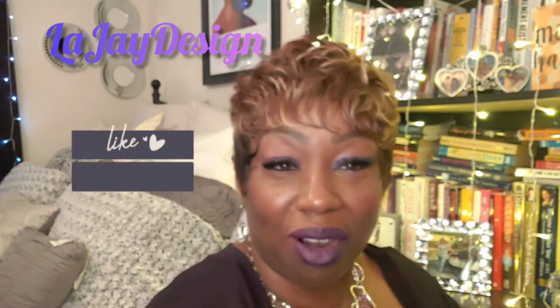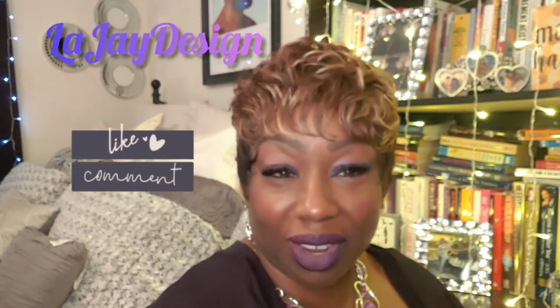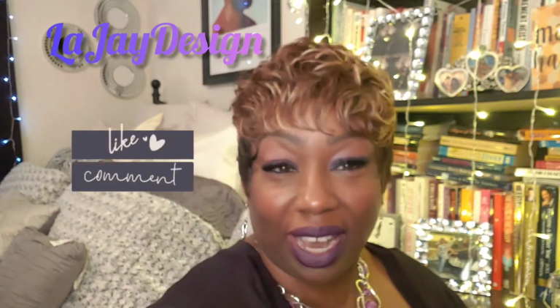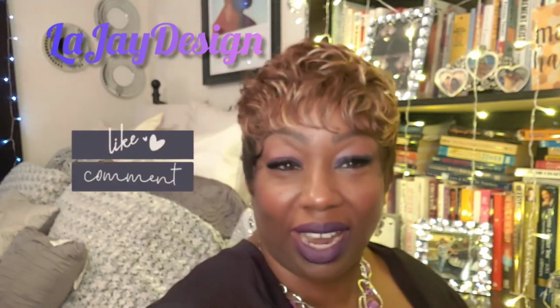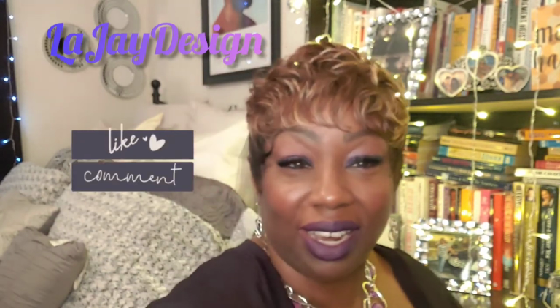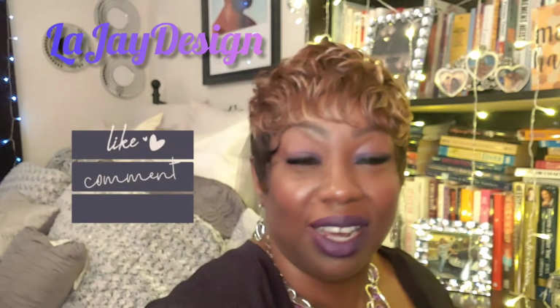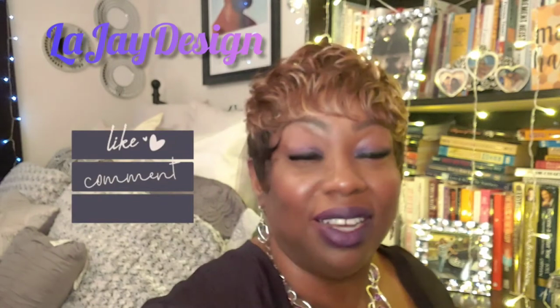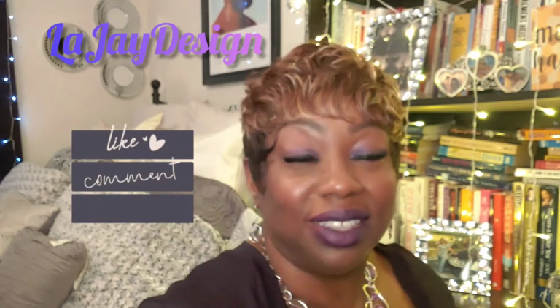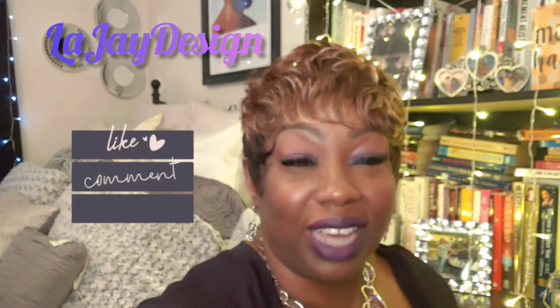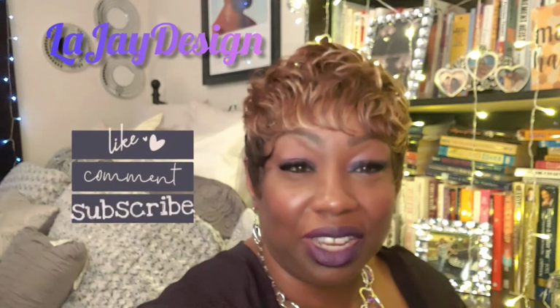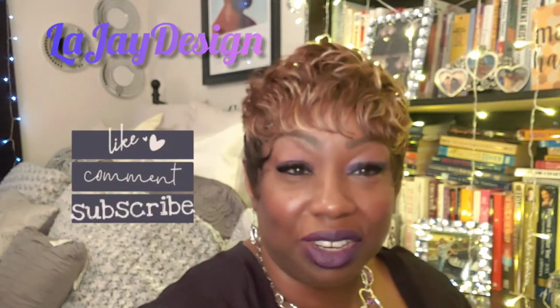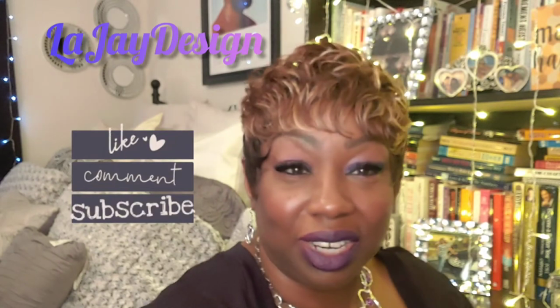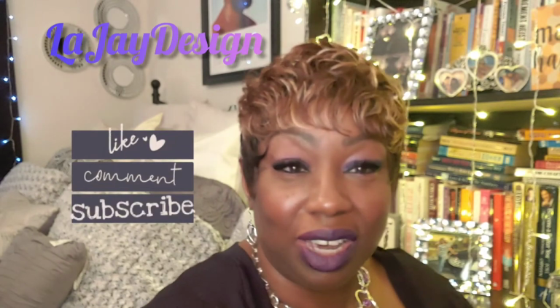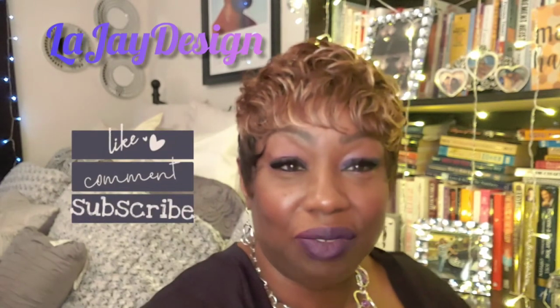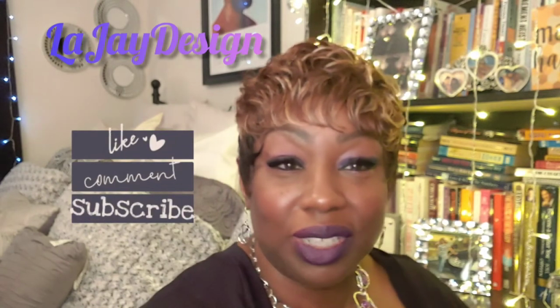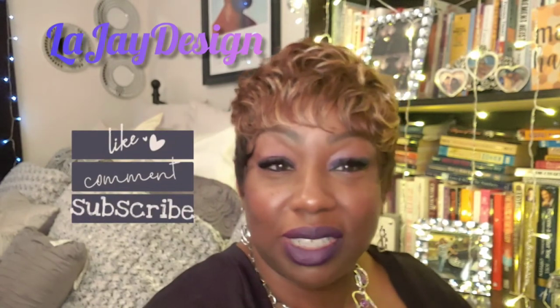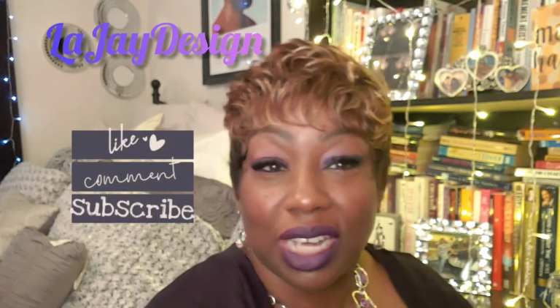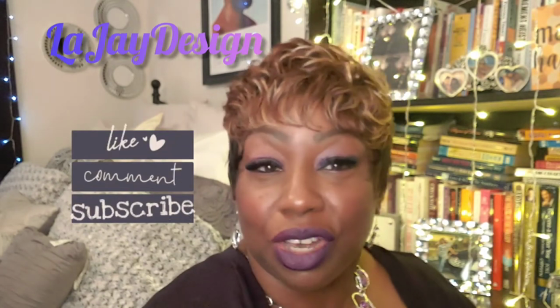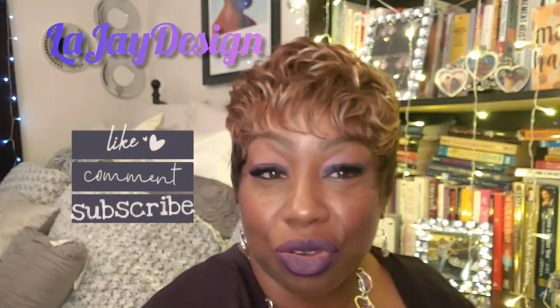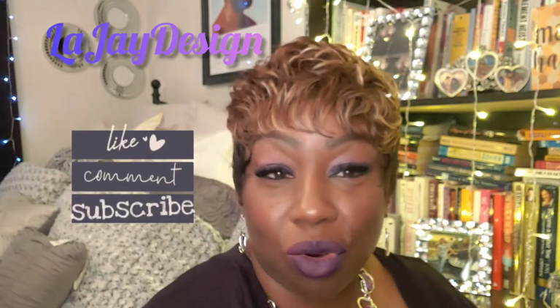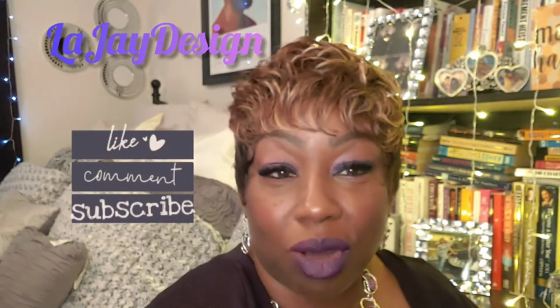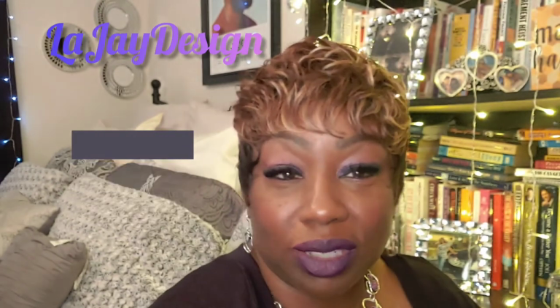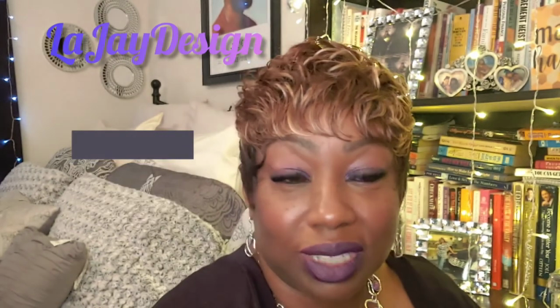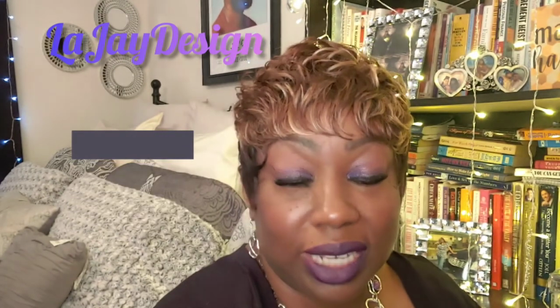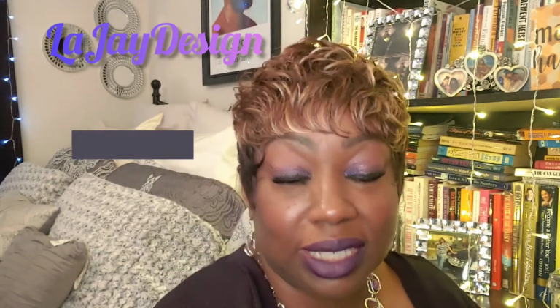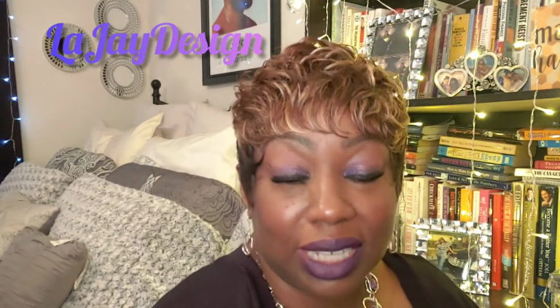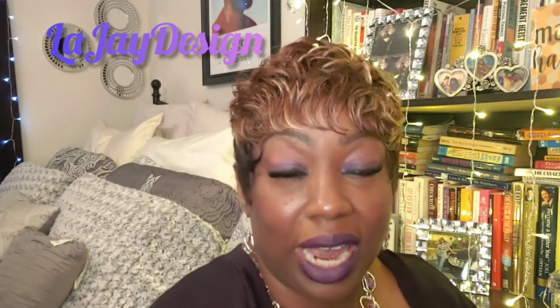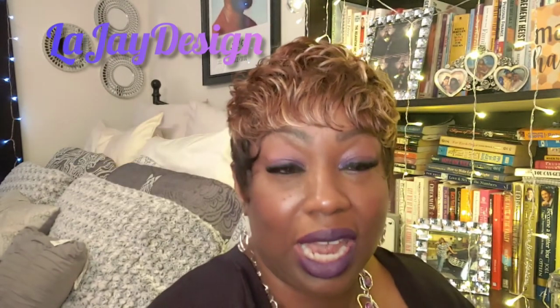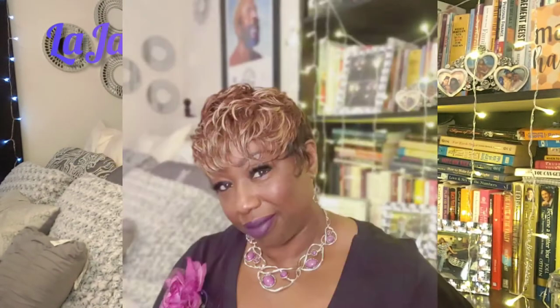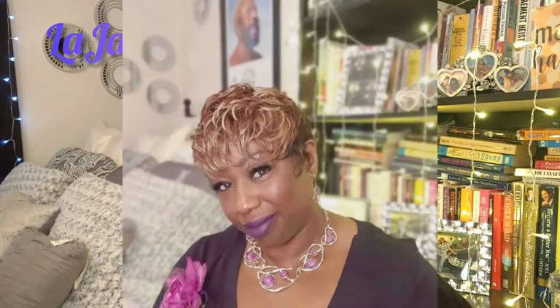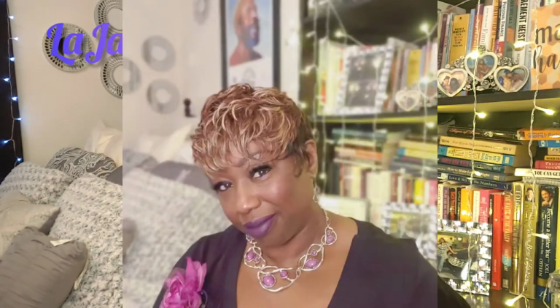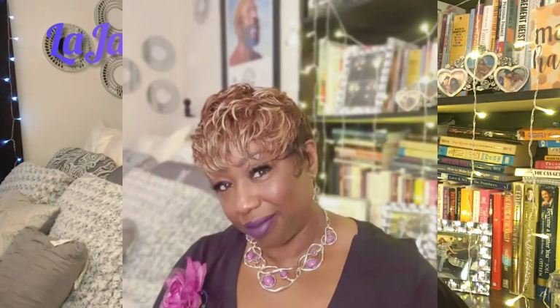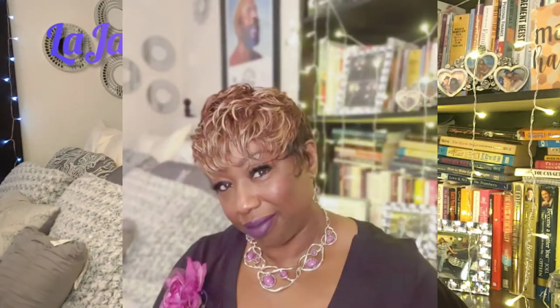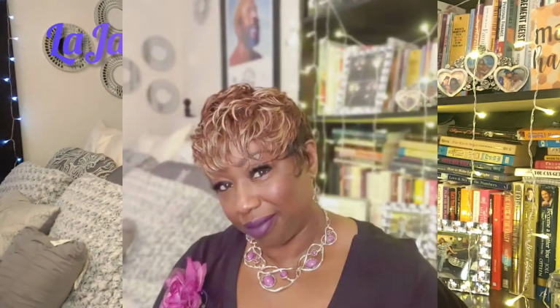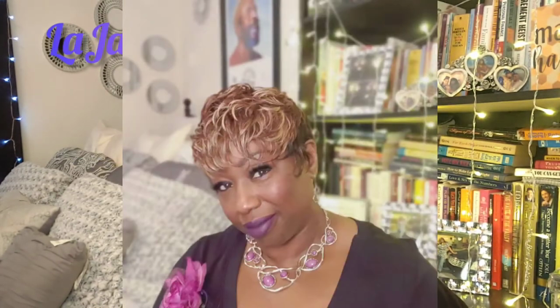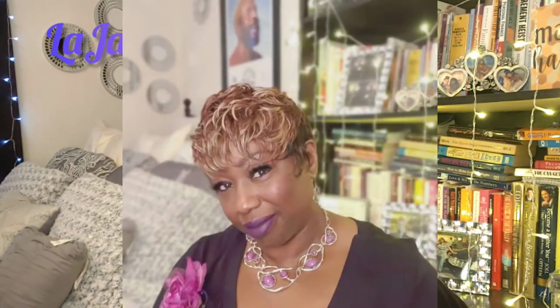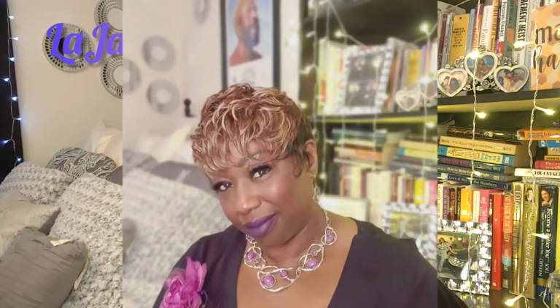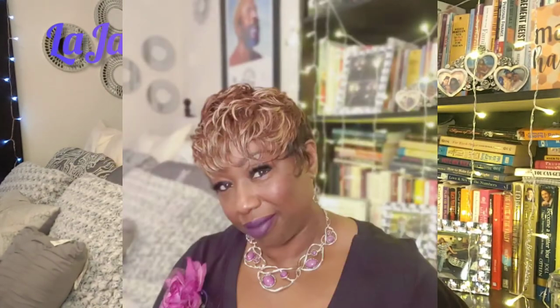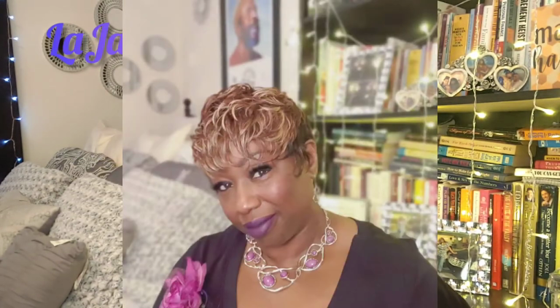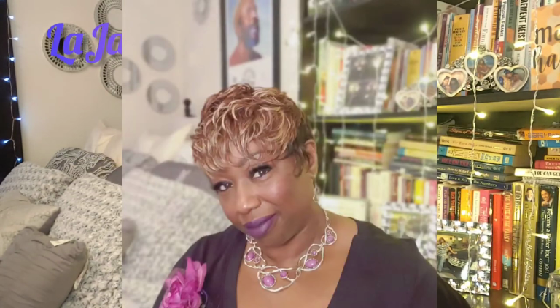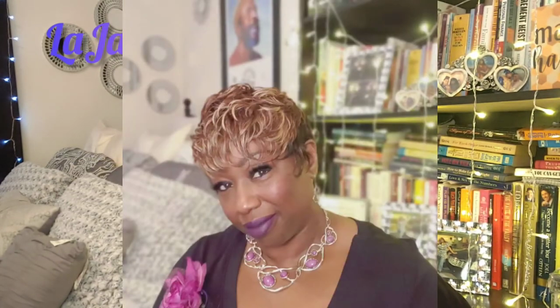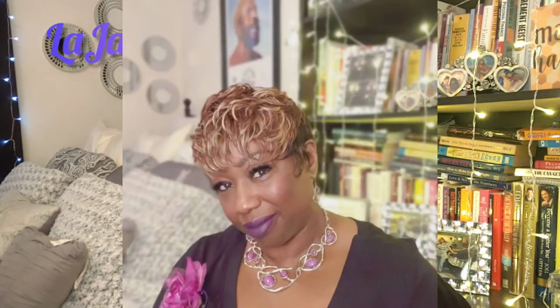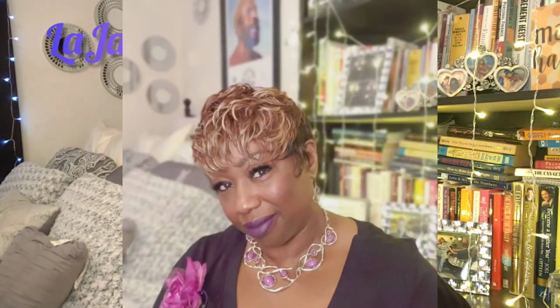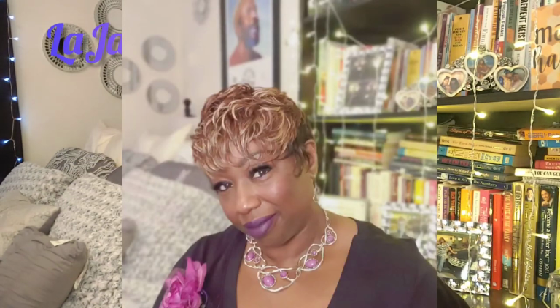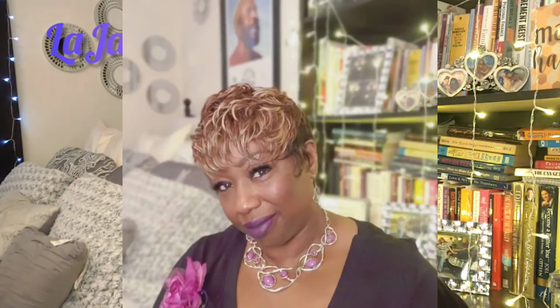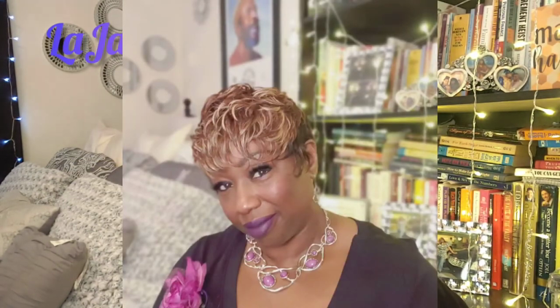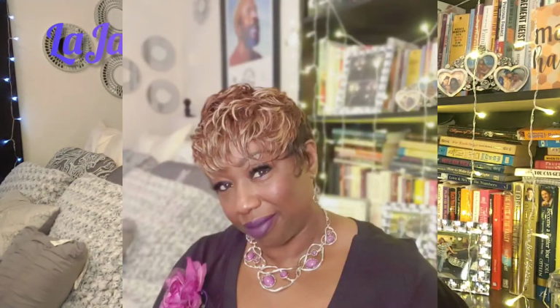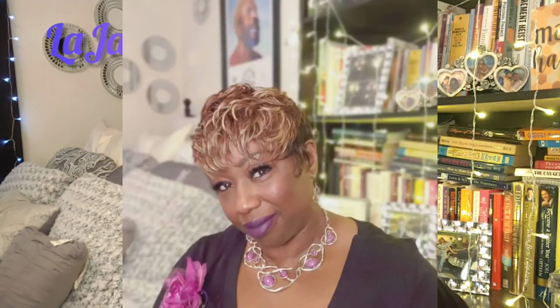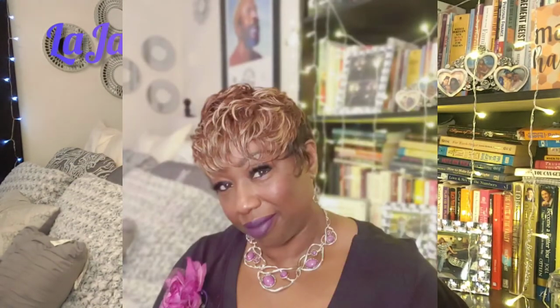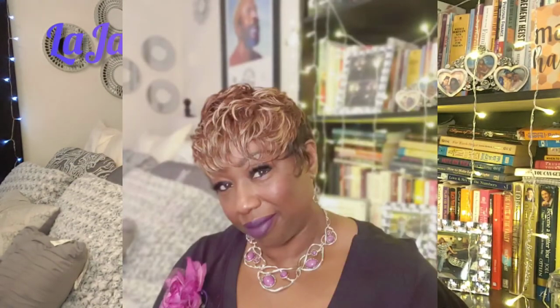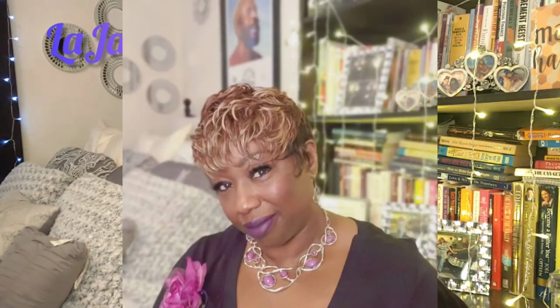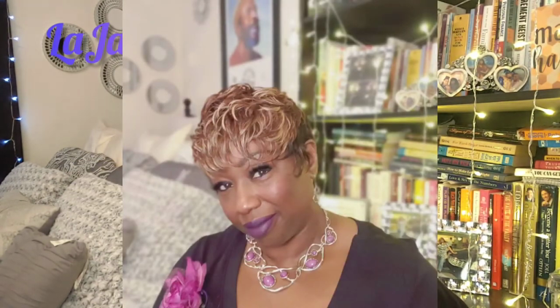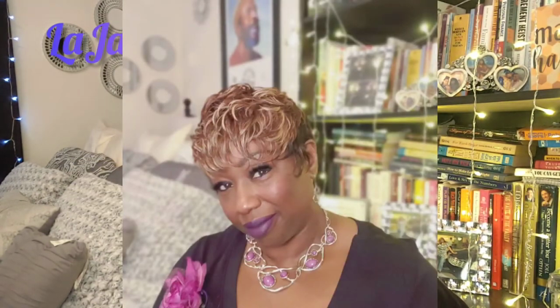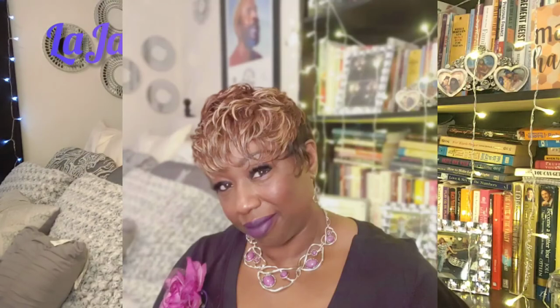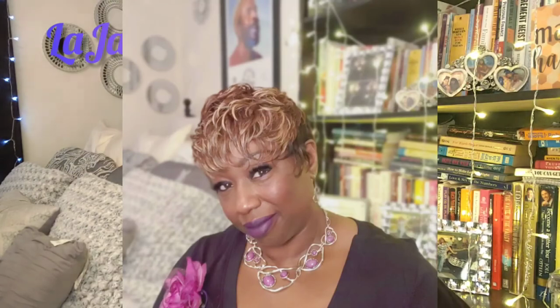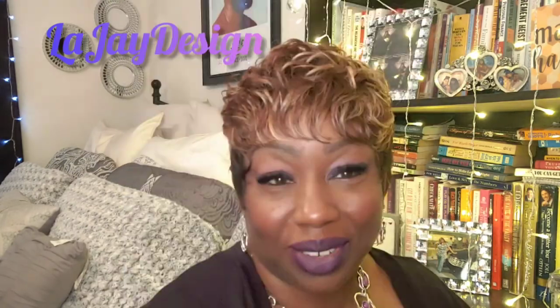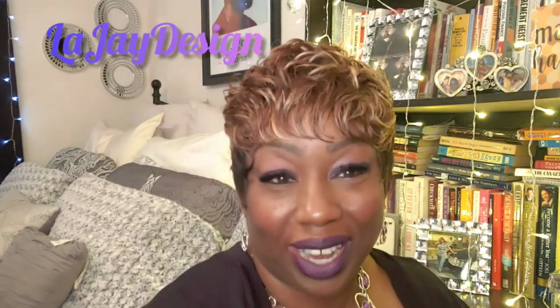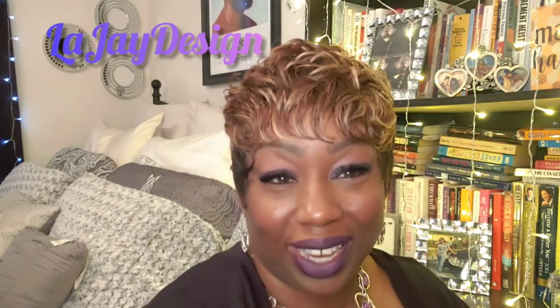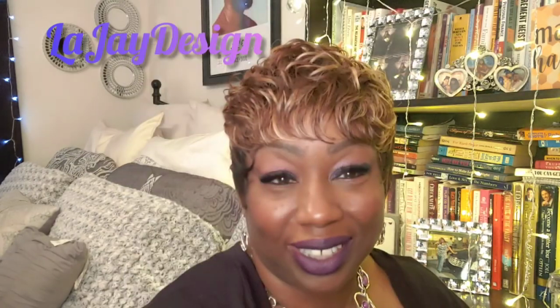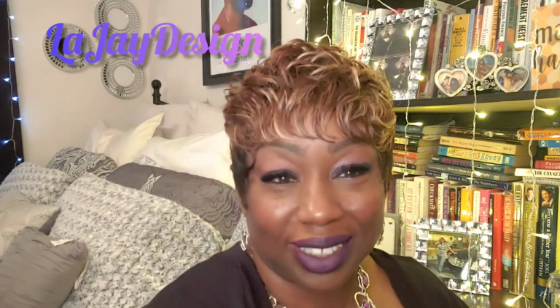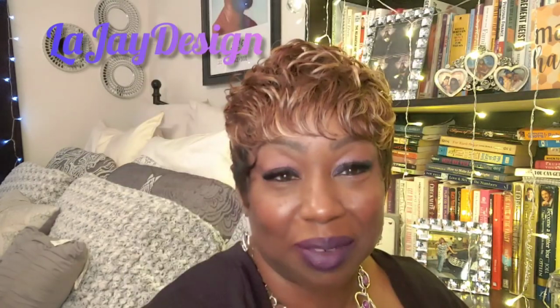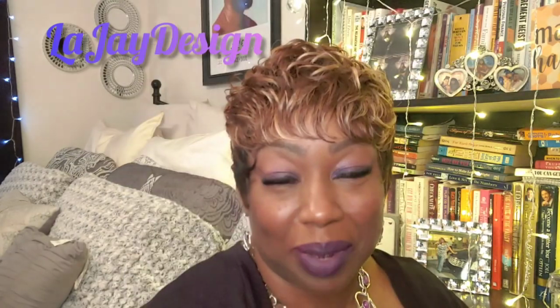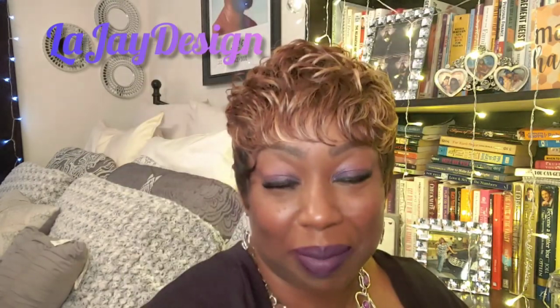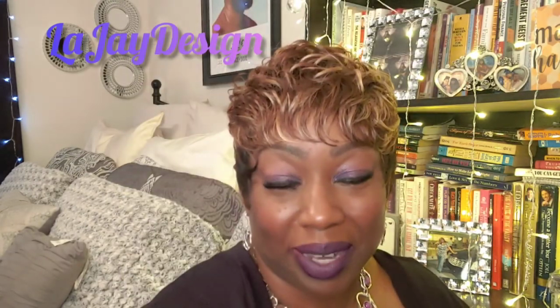Thank you, Divas. You all stay safe, be safe, and take good care of yourself. Bye-bye.